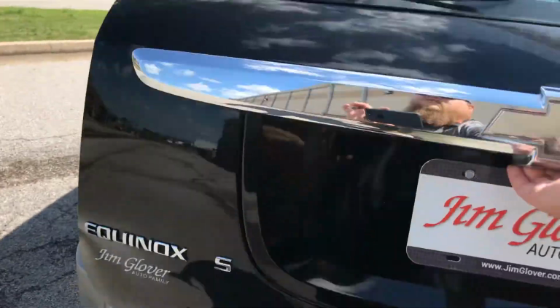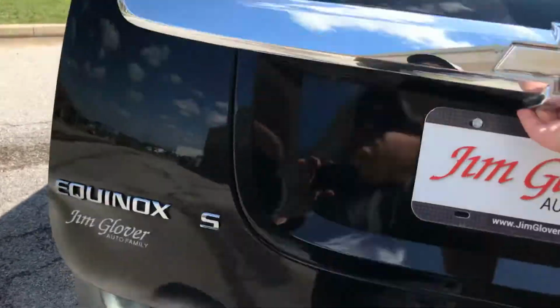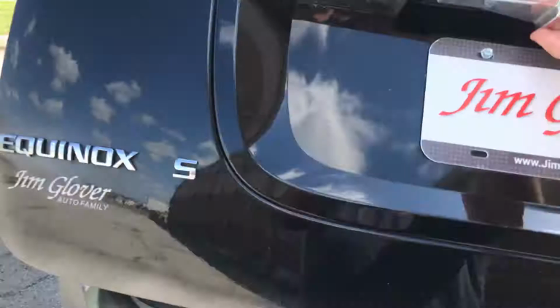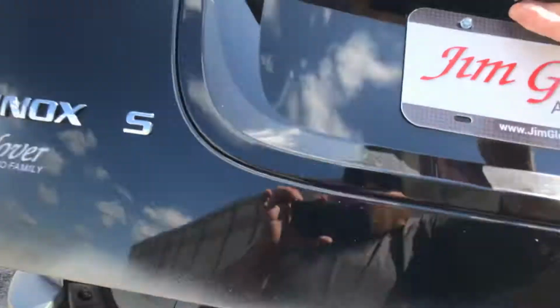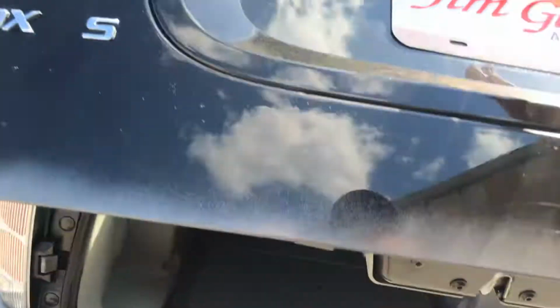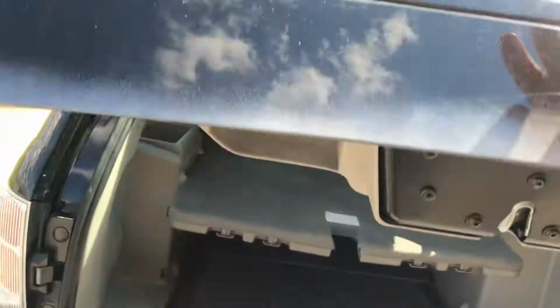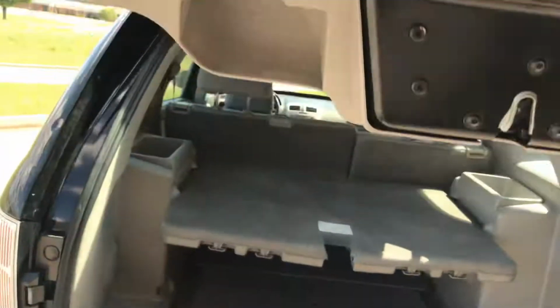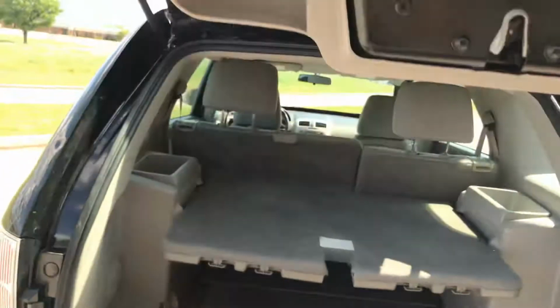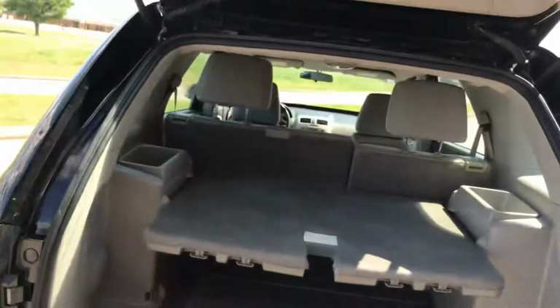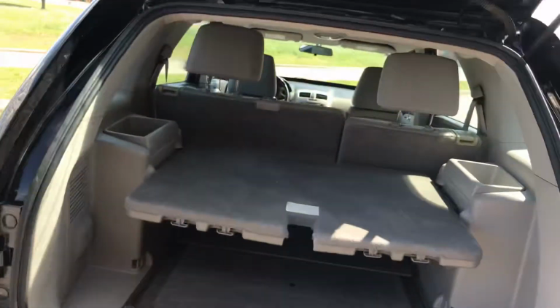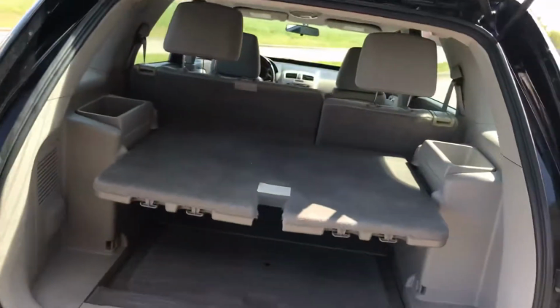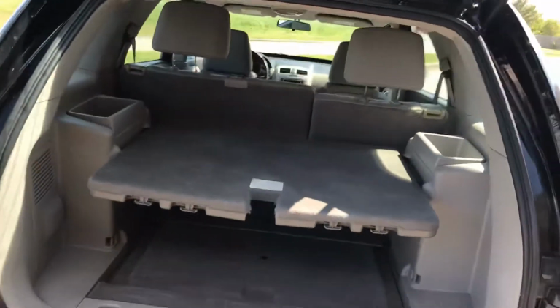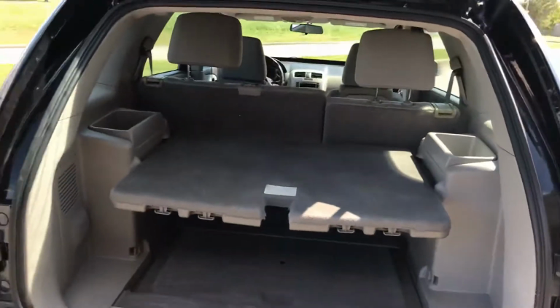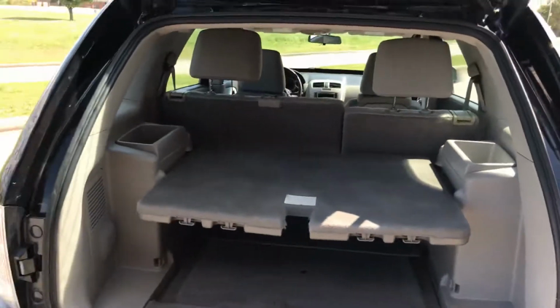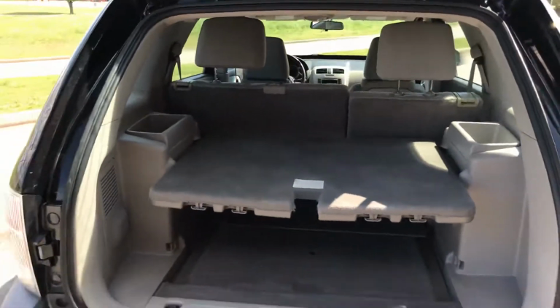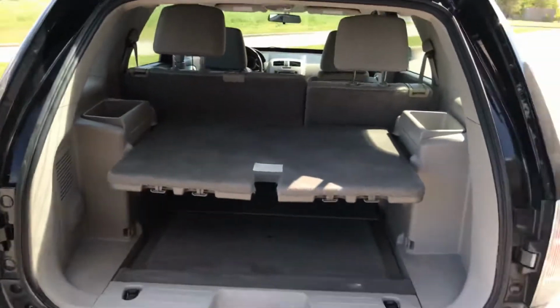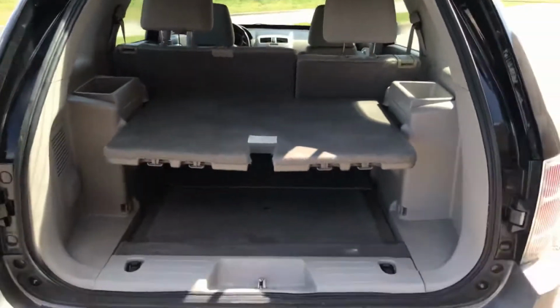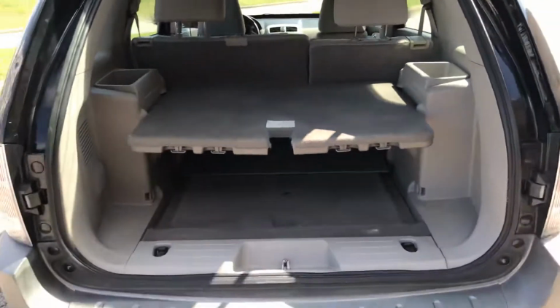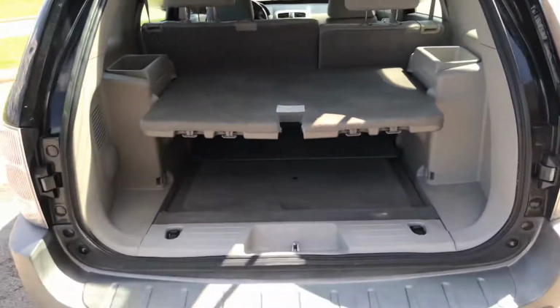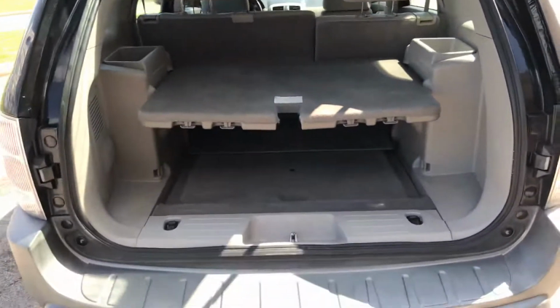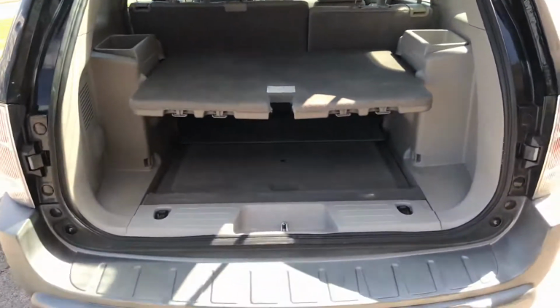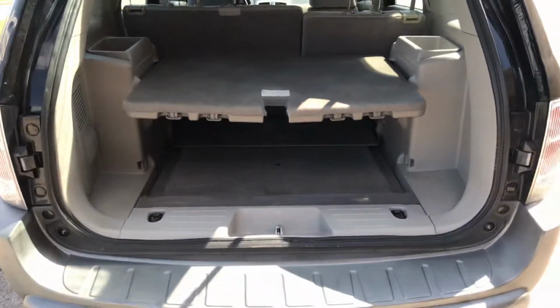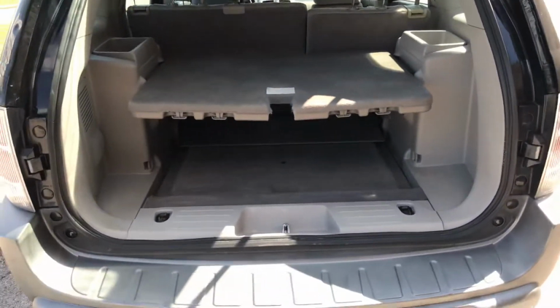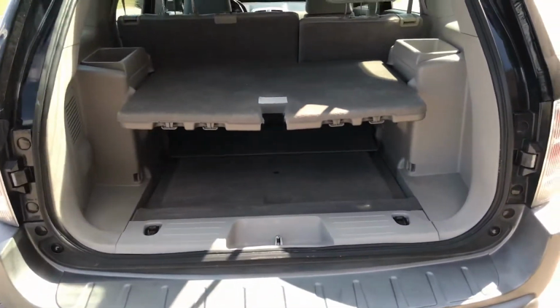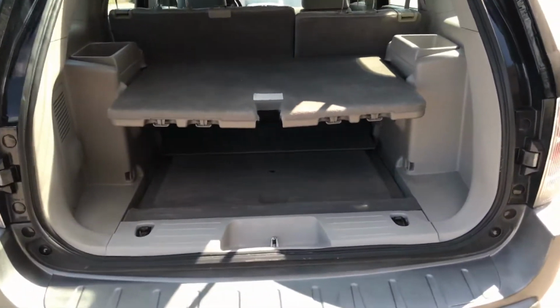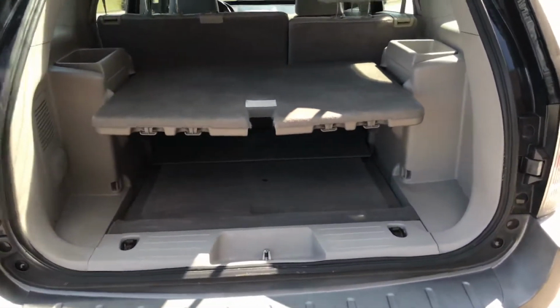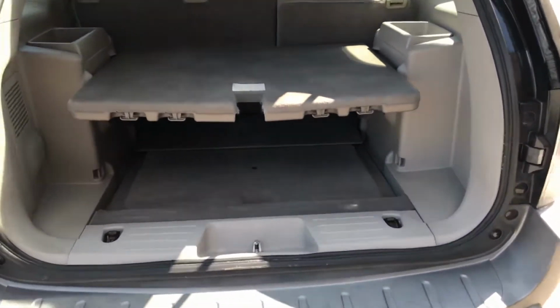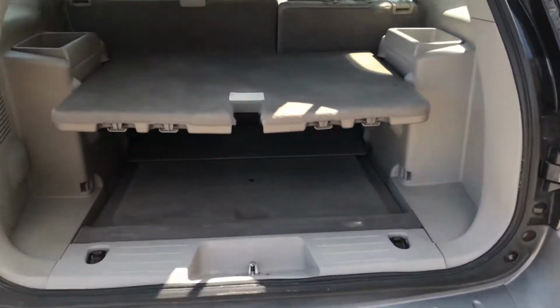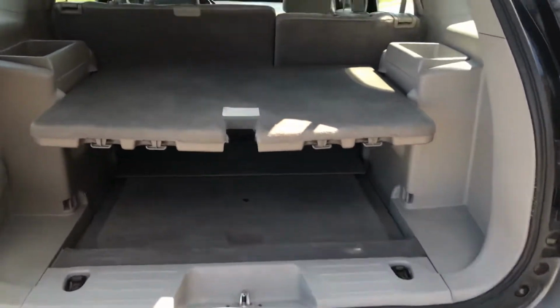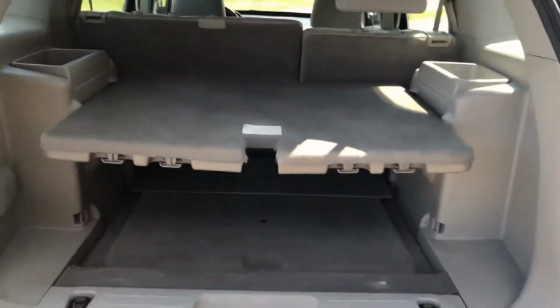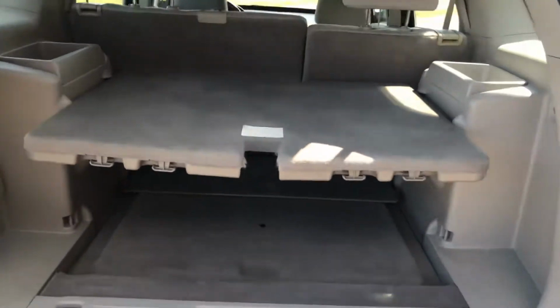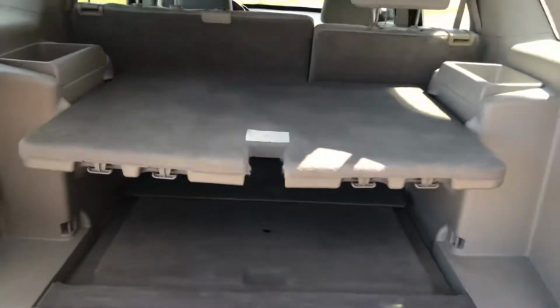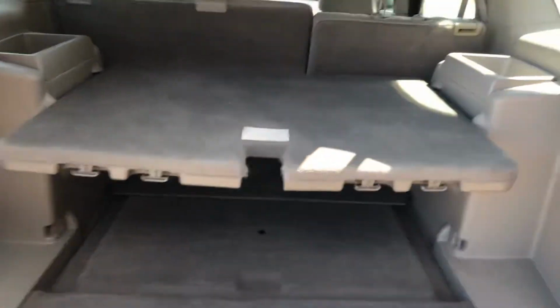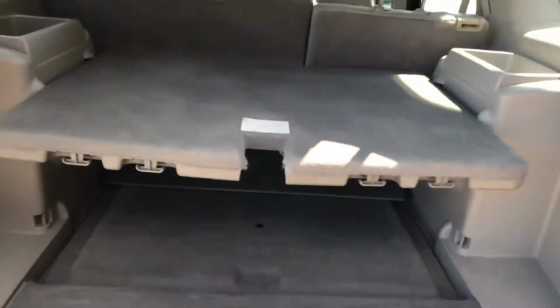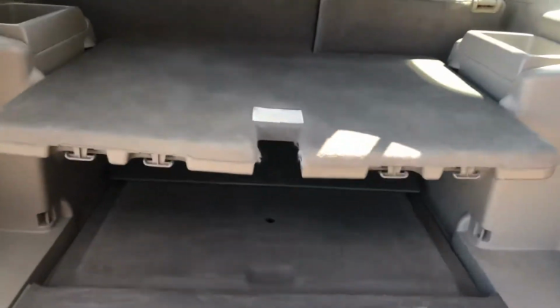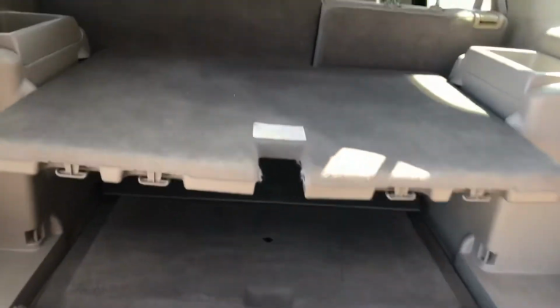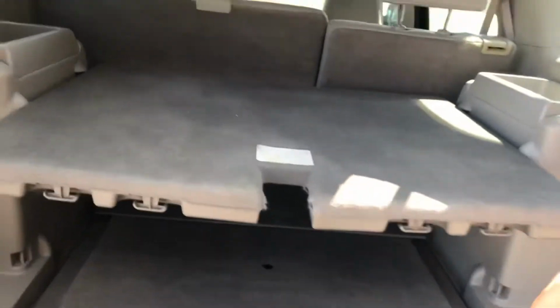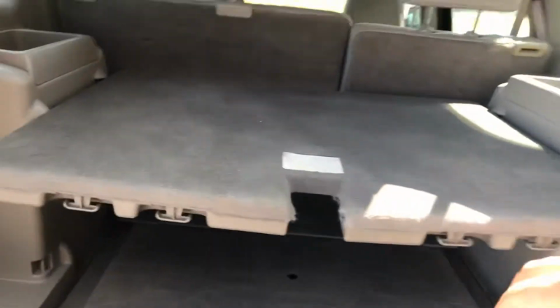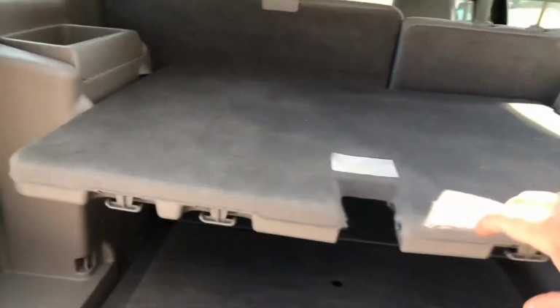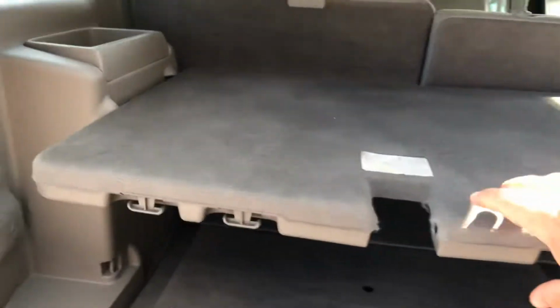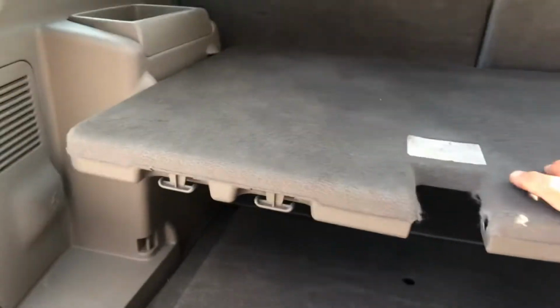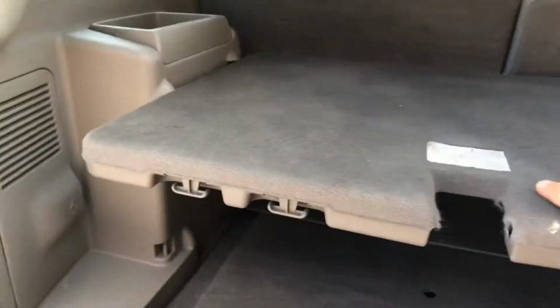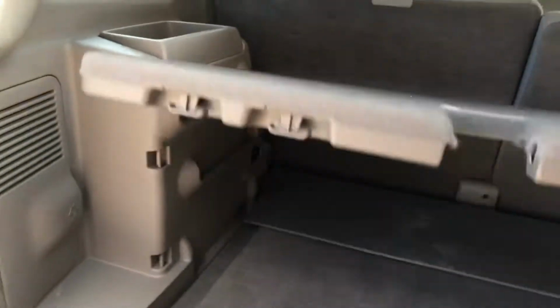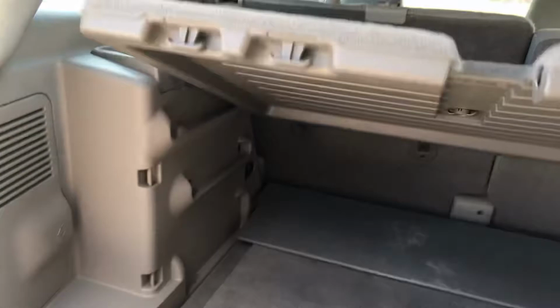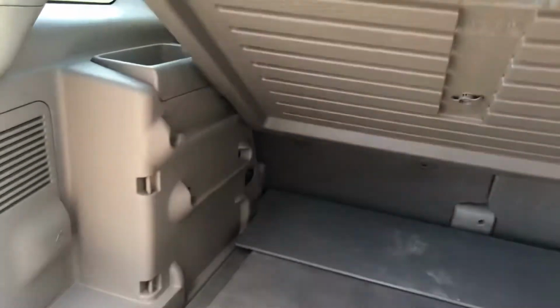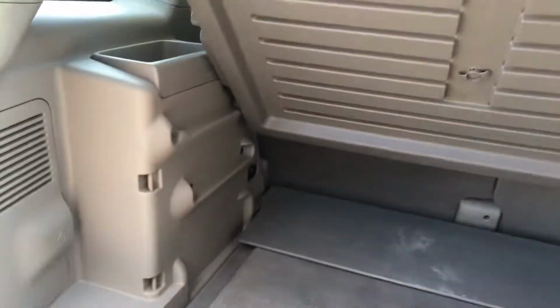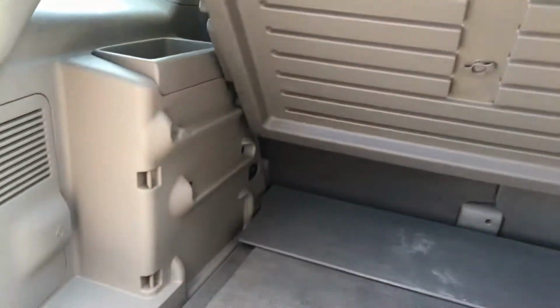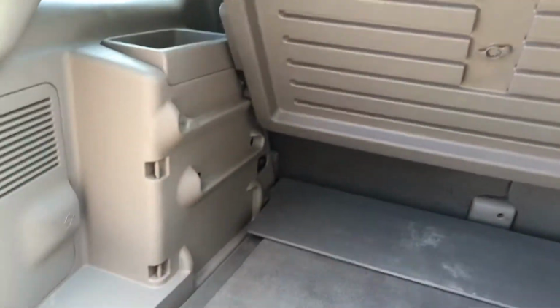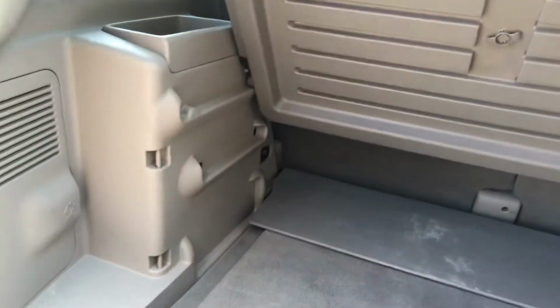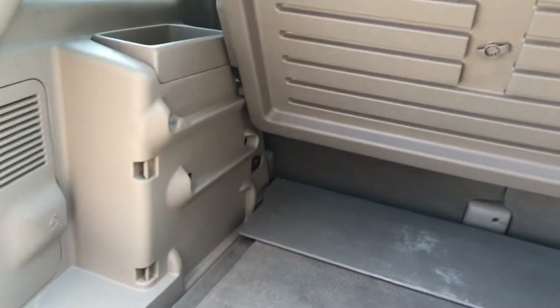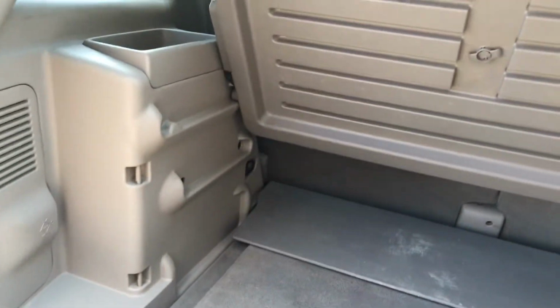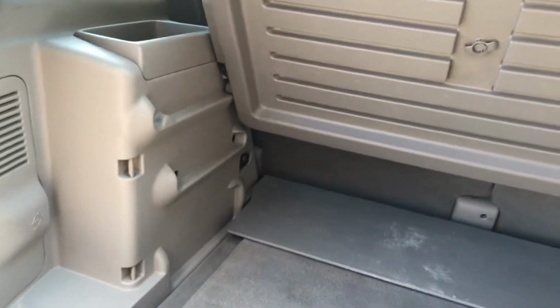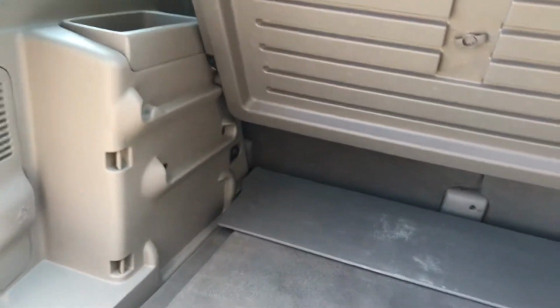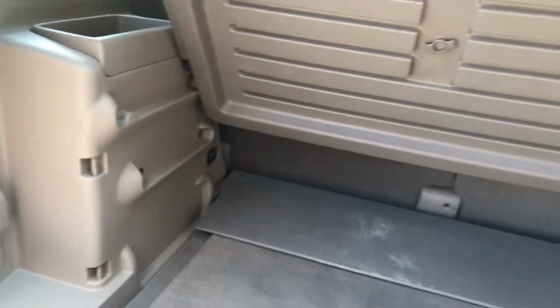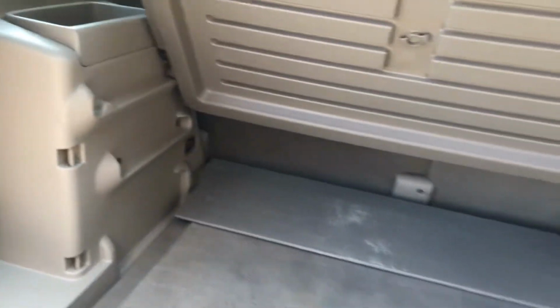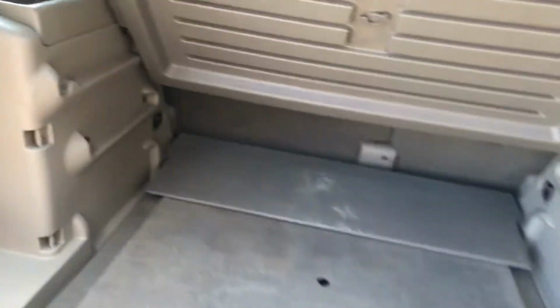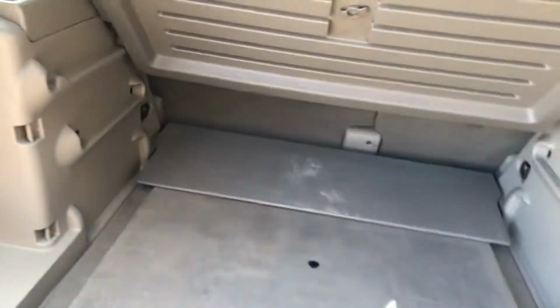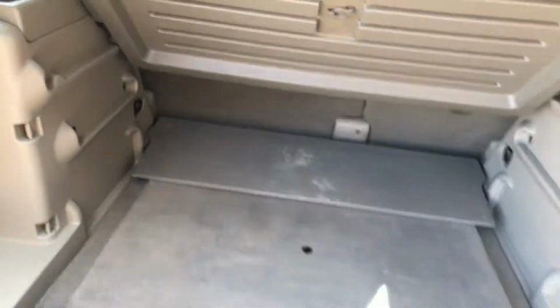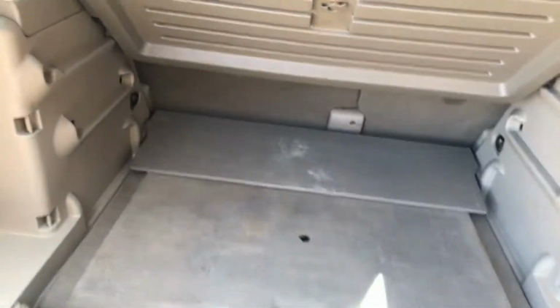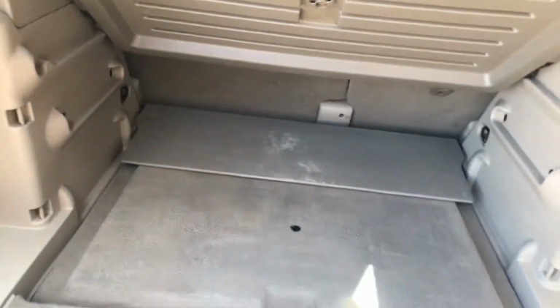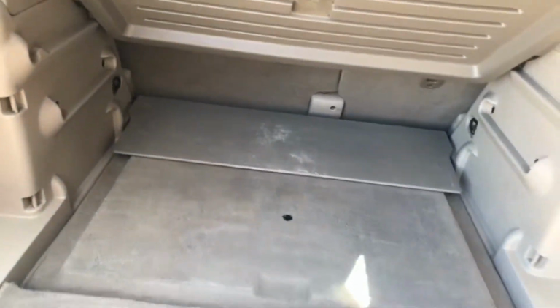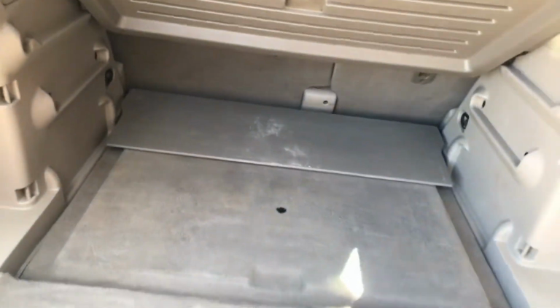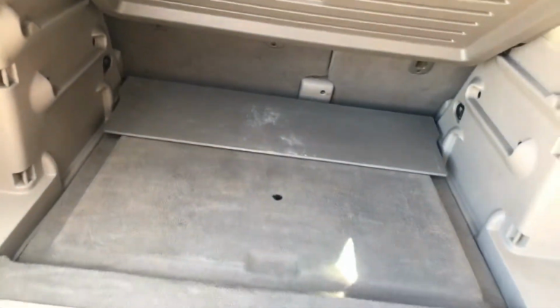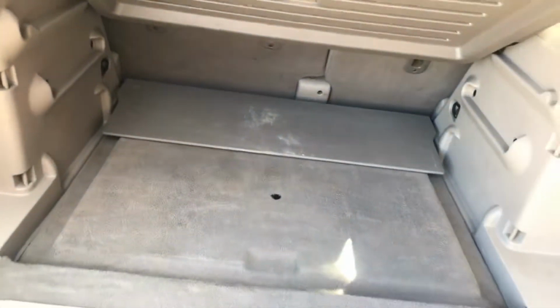Let's look in this hatch. It does have the cover — this is removable and it just folds up so you can store it underneath.